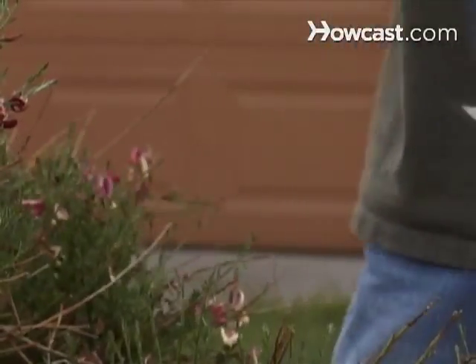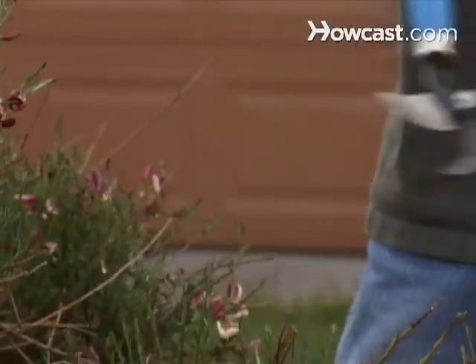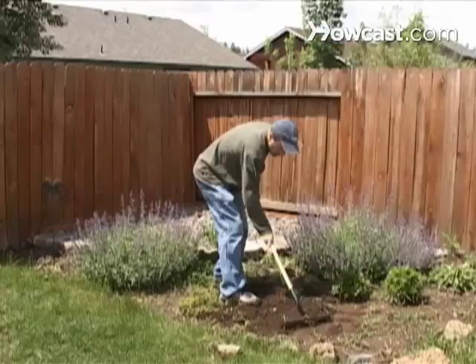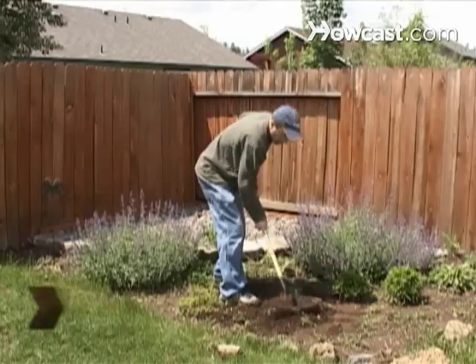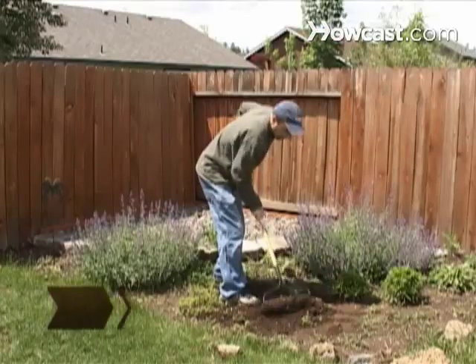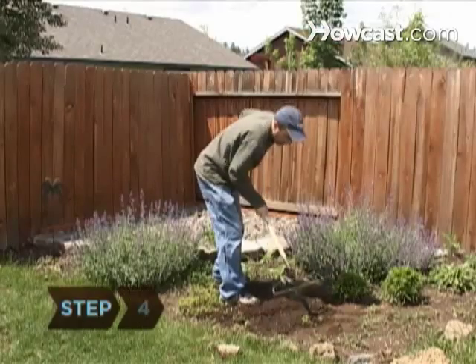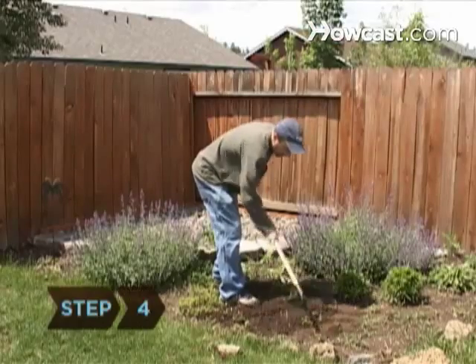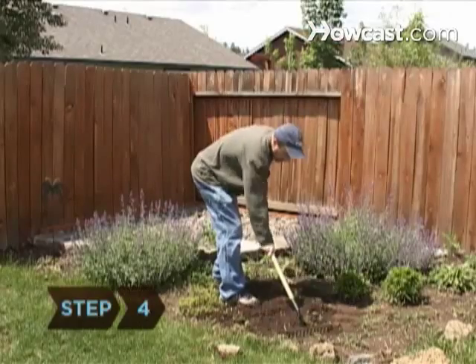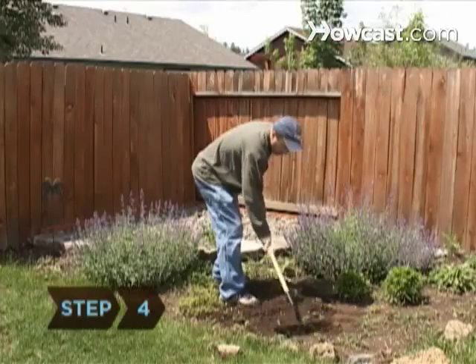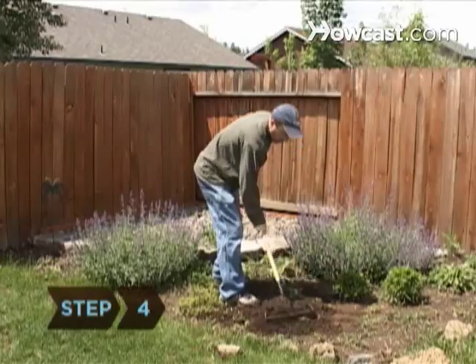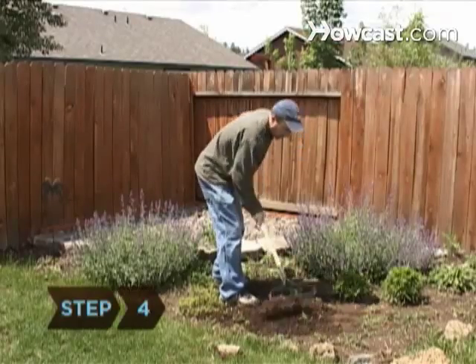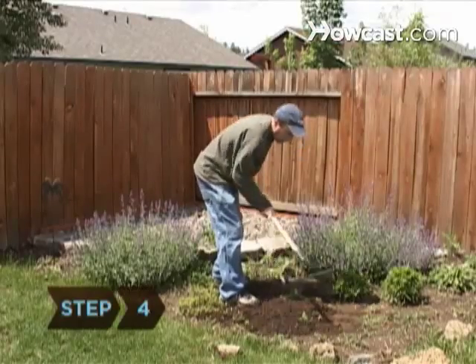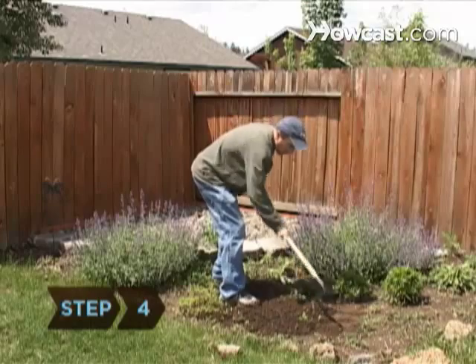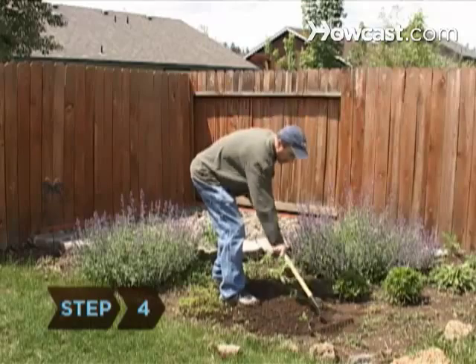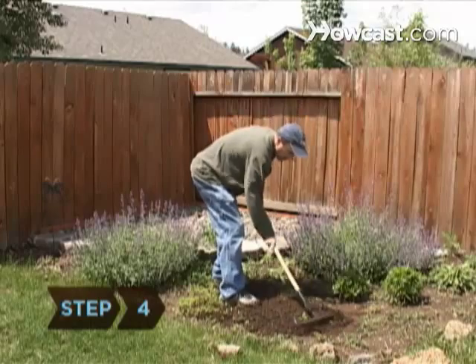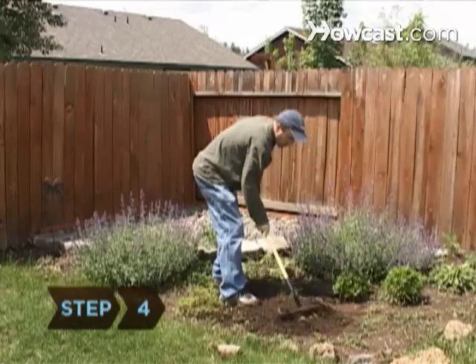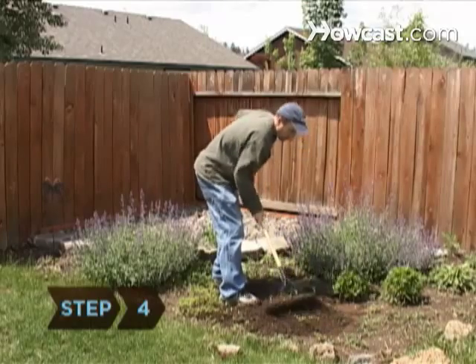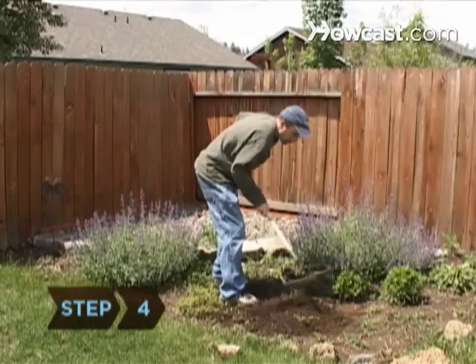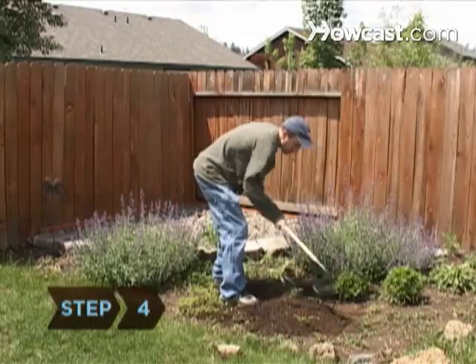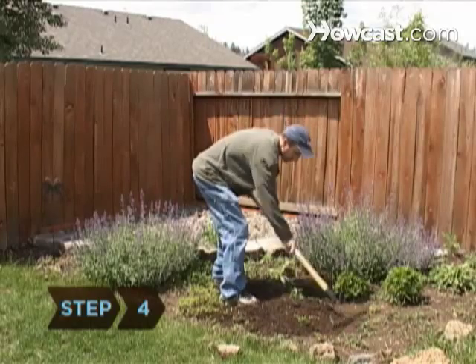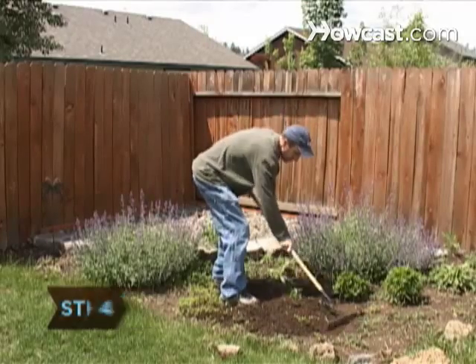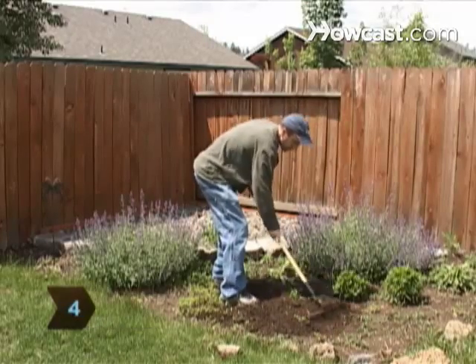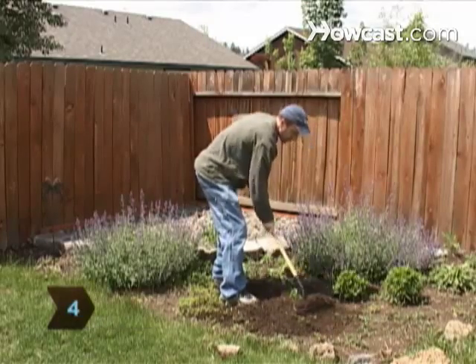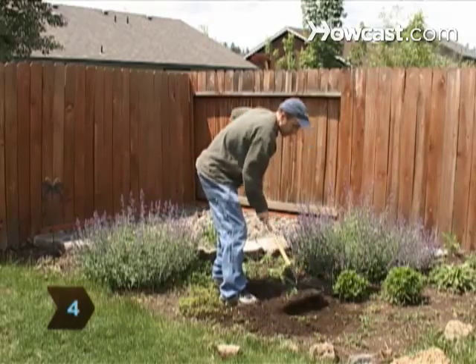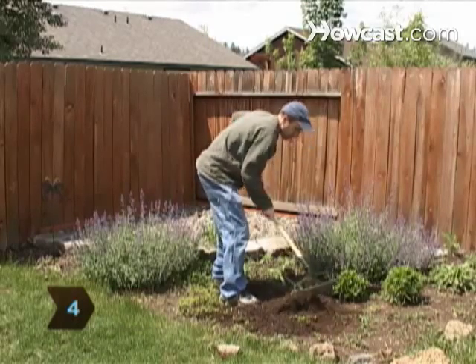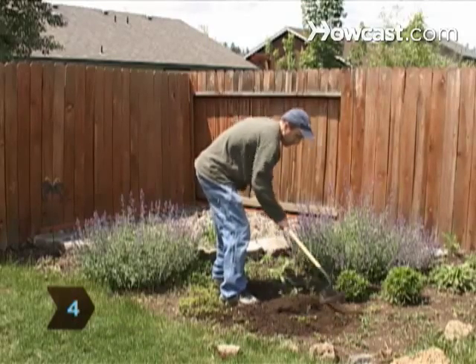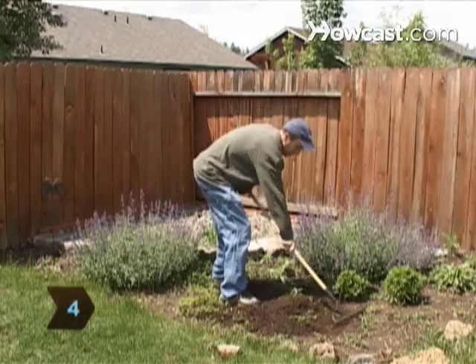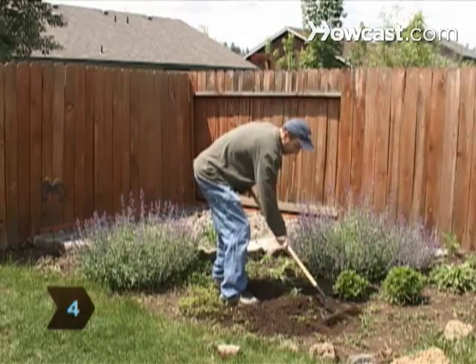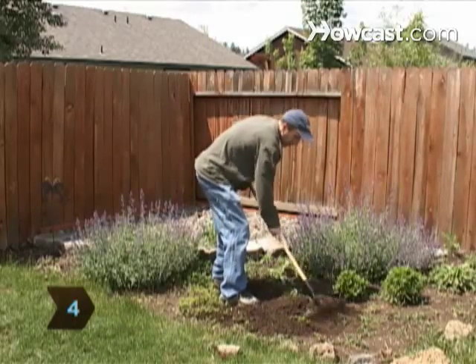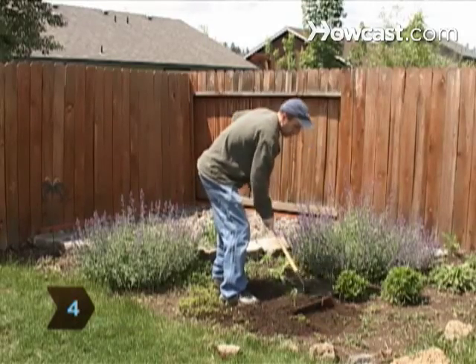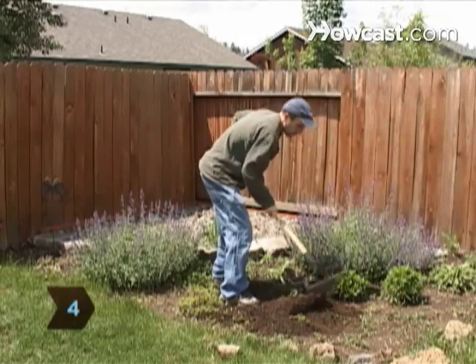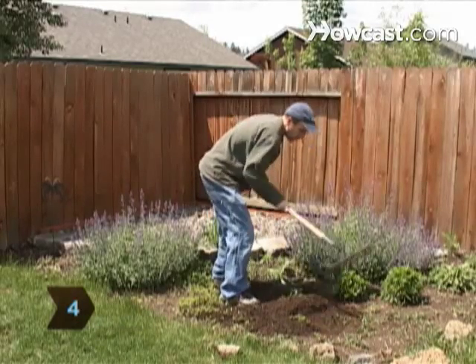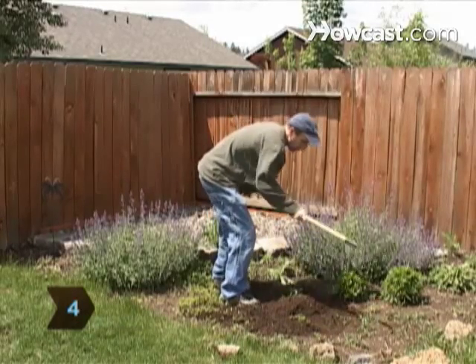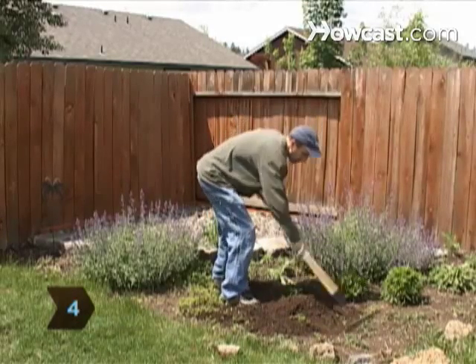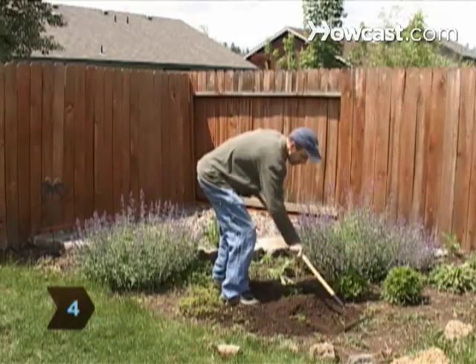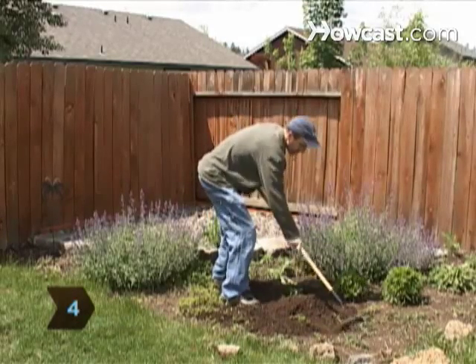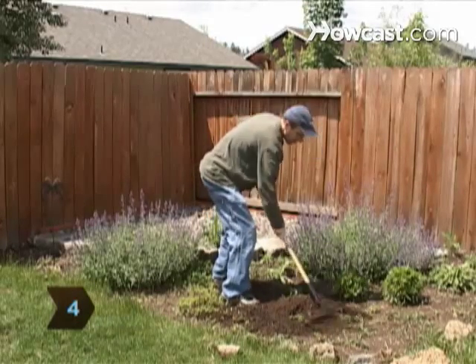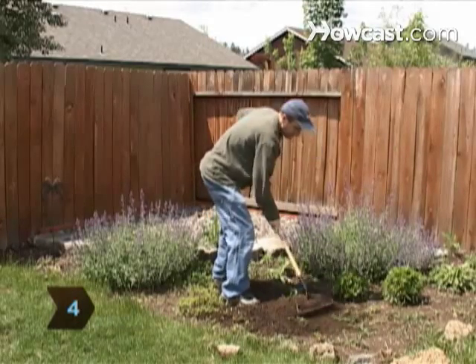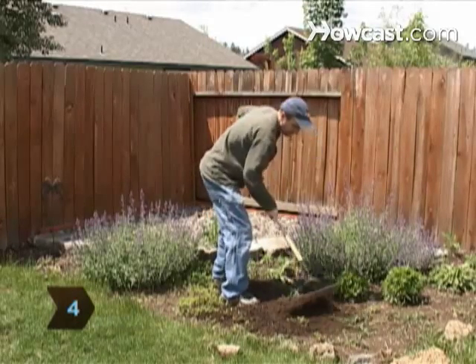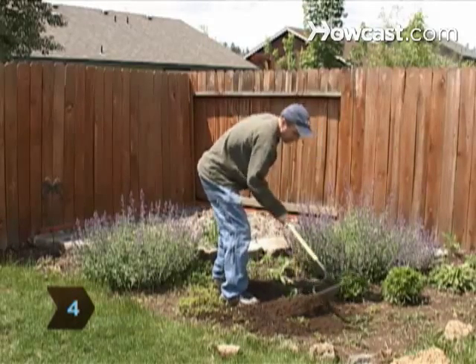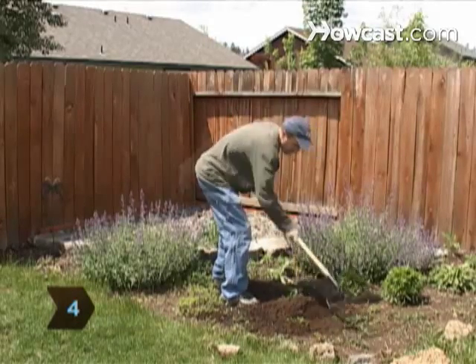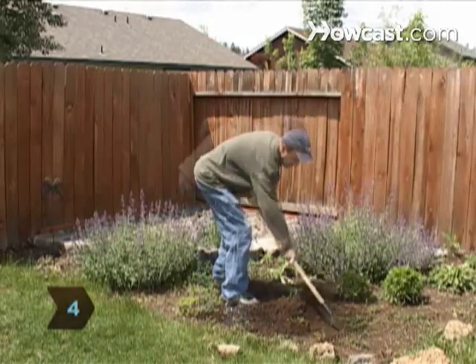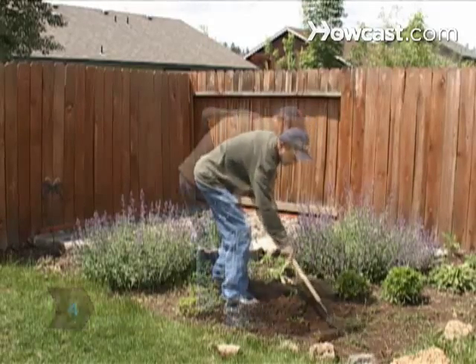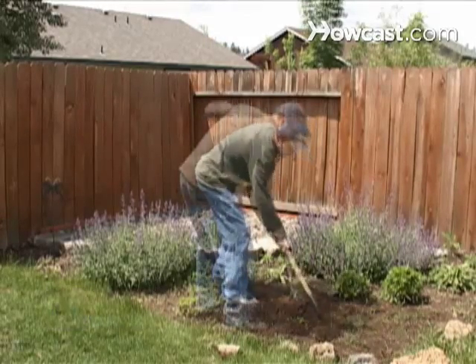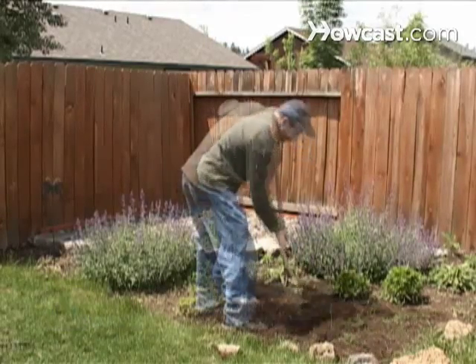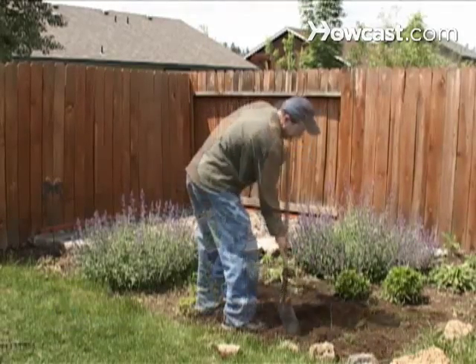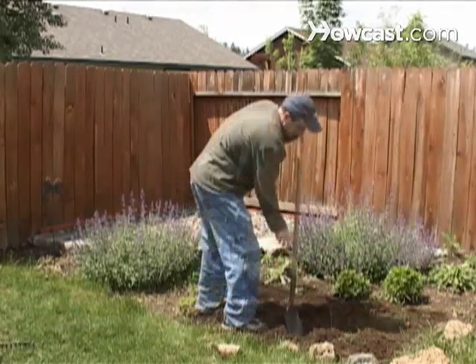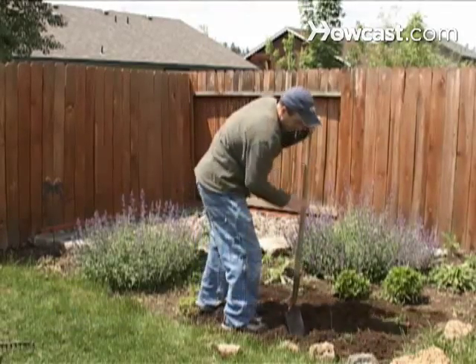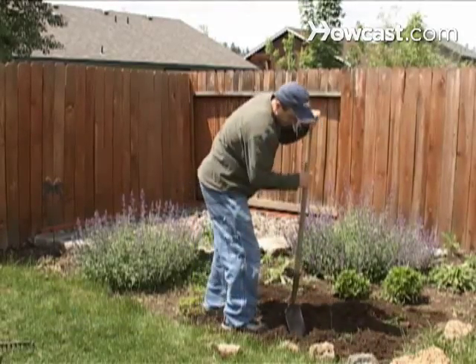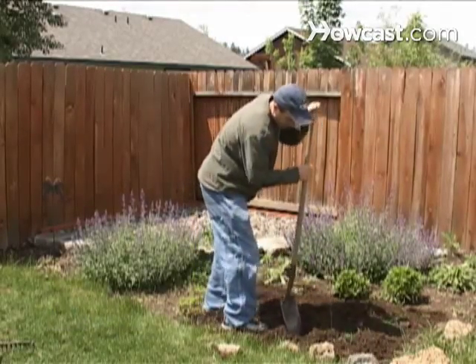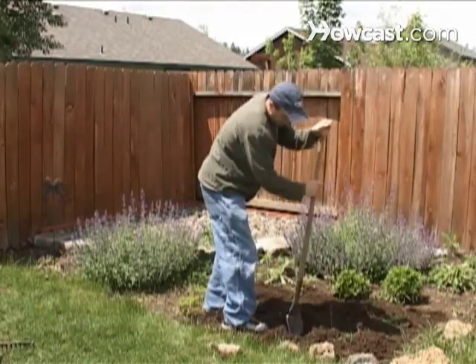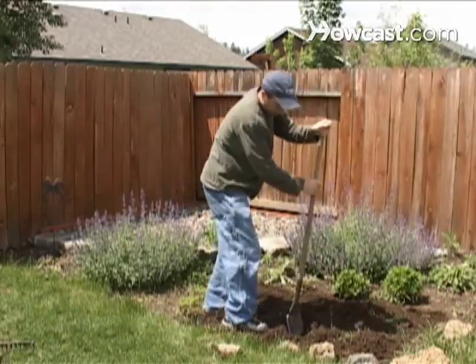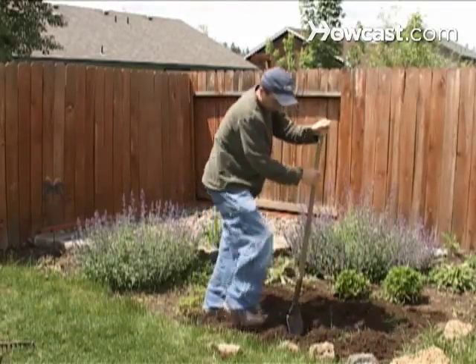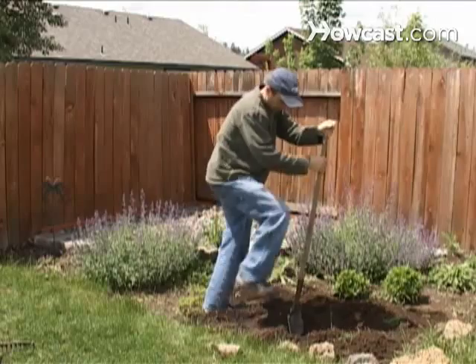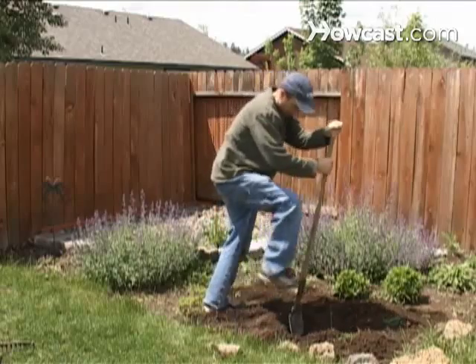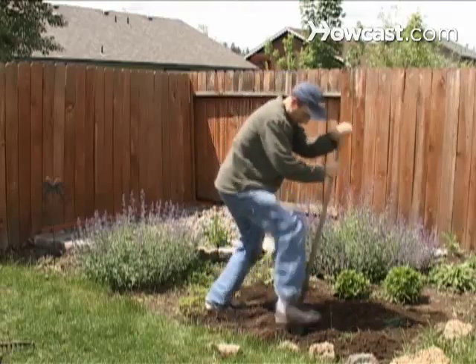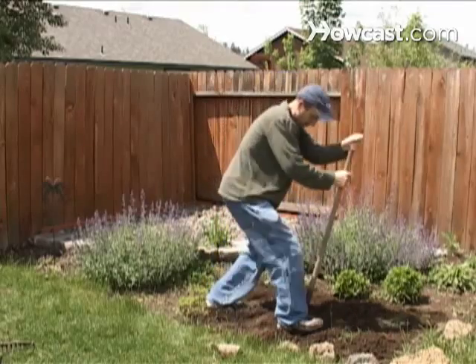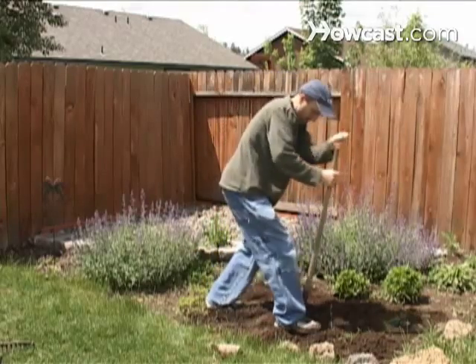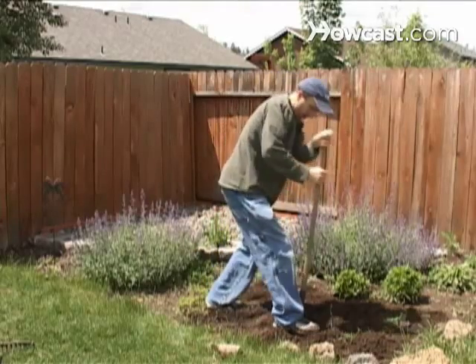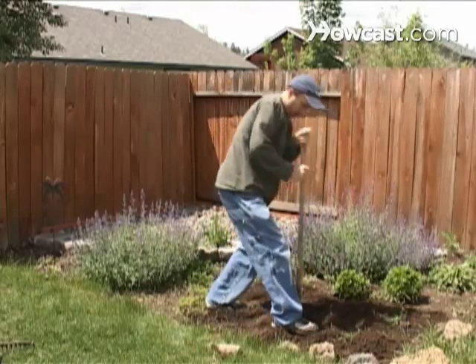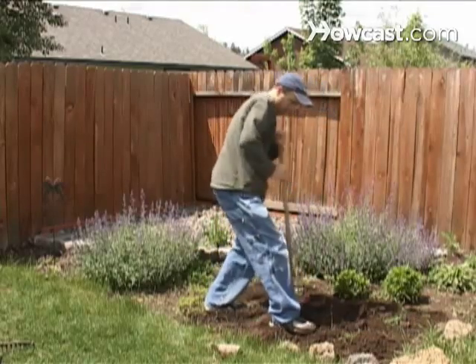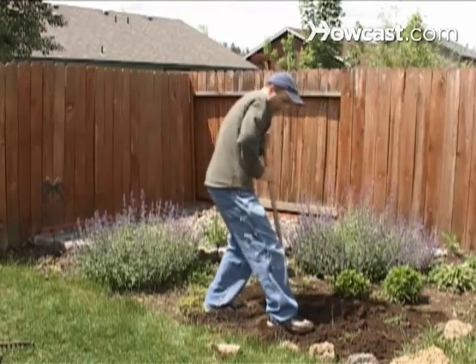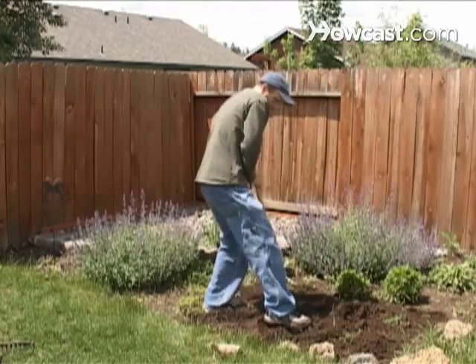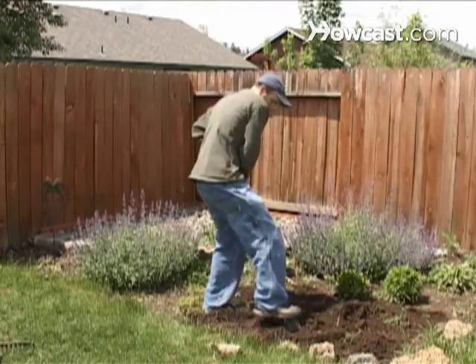Step 4. Don't forget digging tools. Add a rake to cultivate soil and a long-handled trowel, which creates holes for new plants.